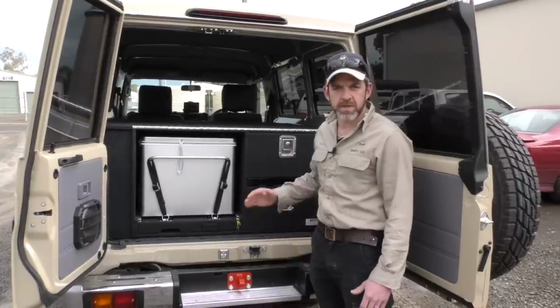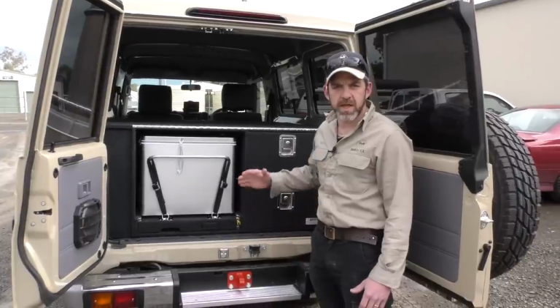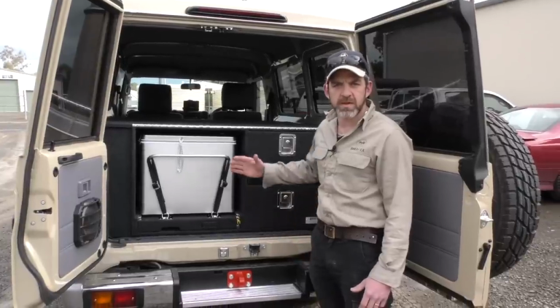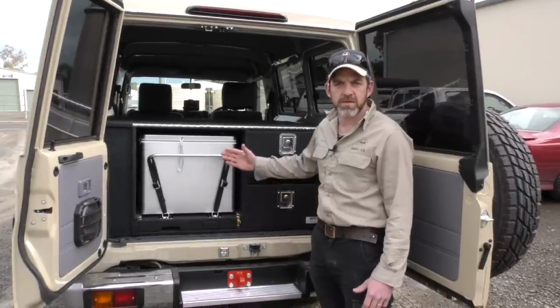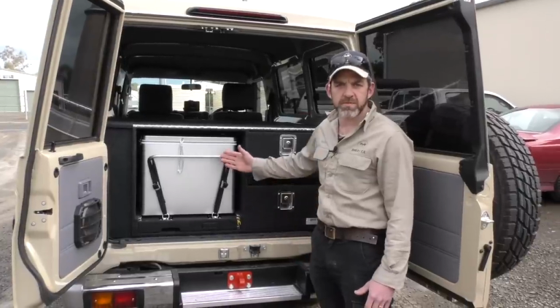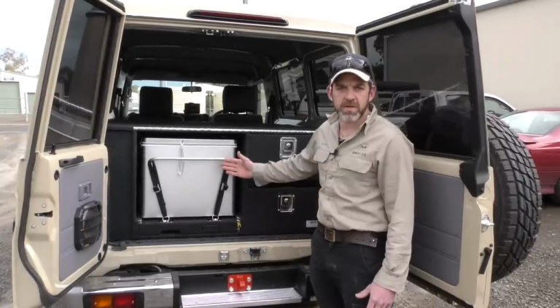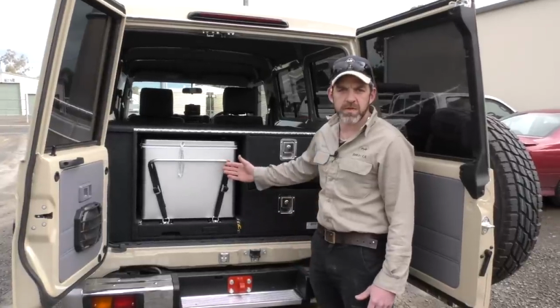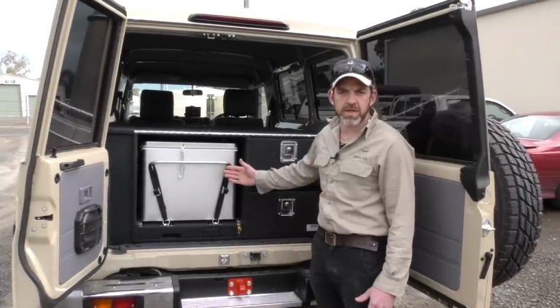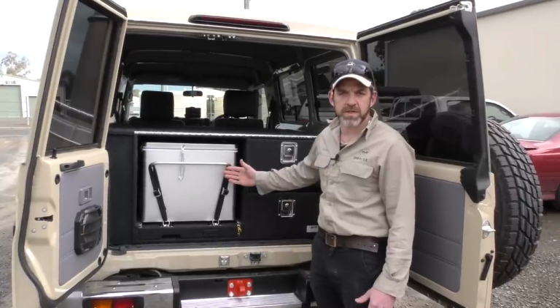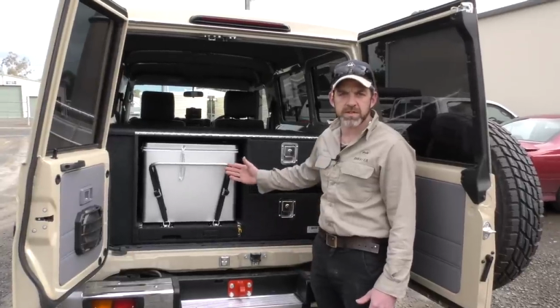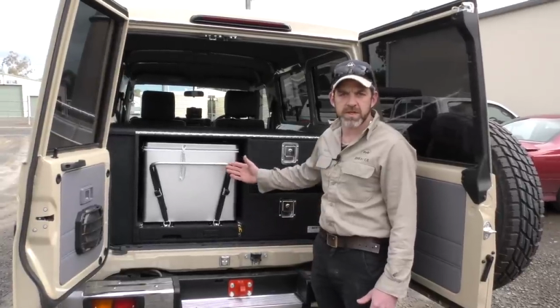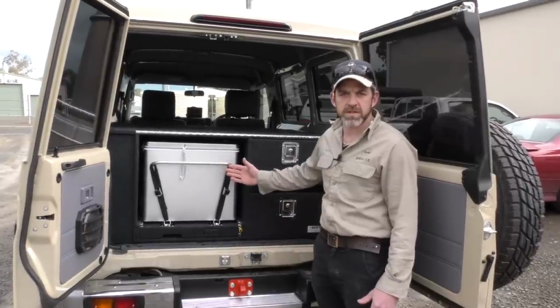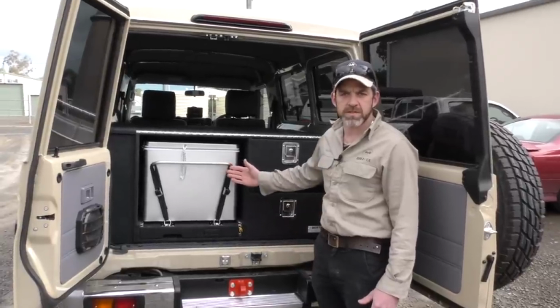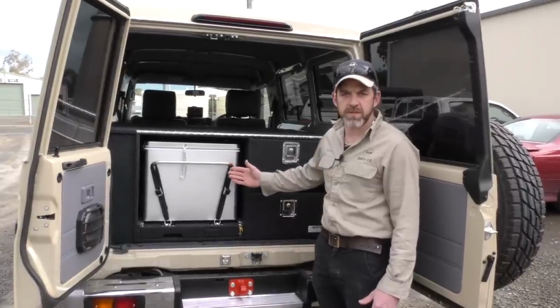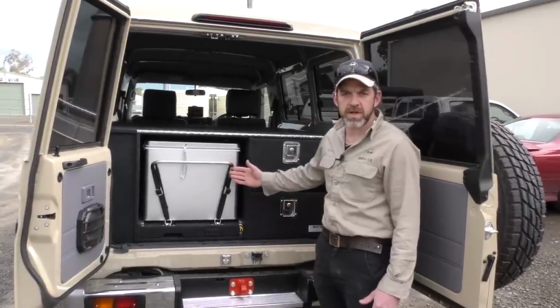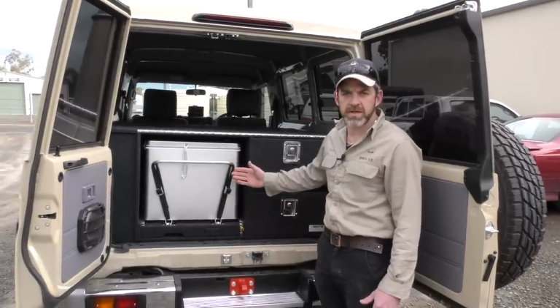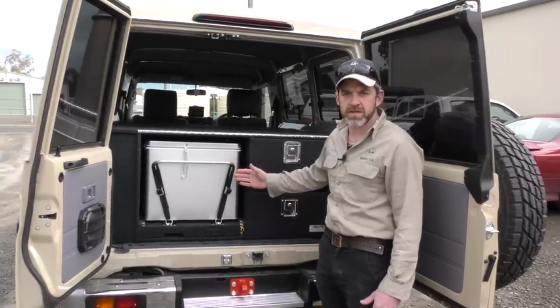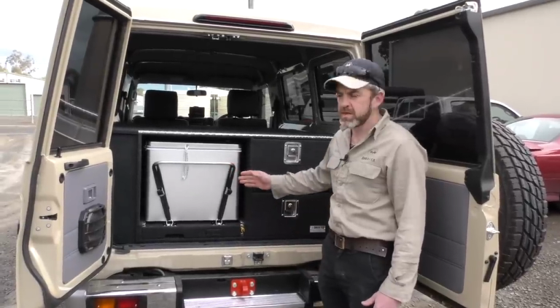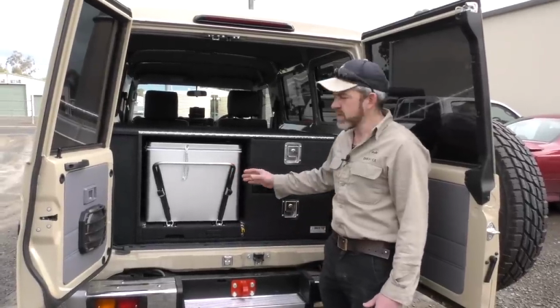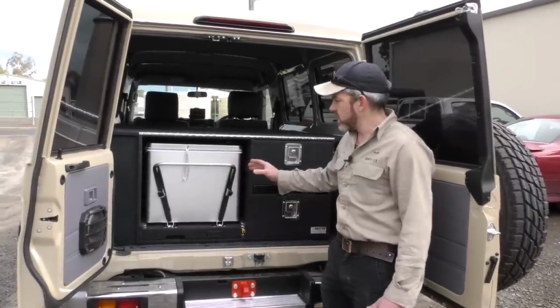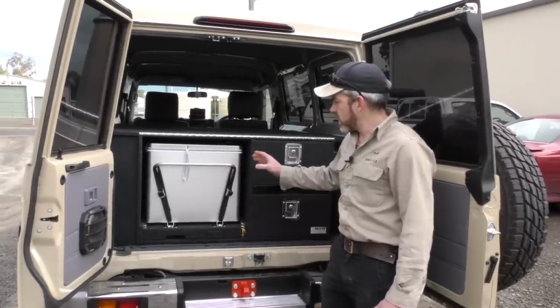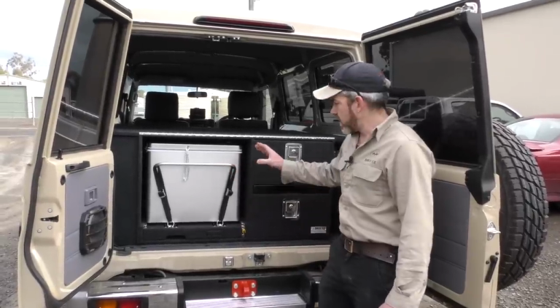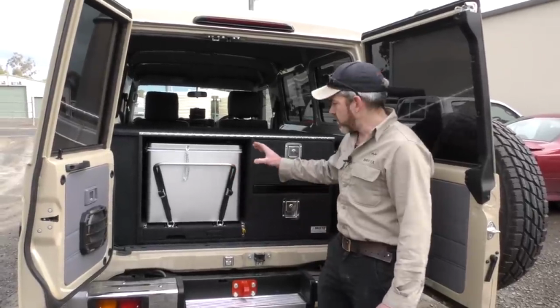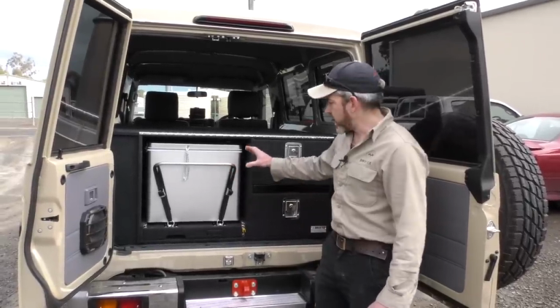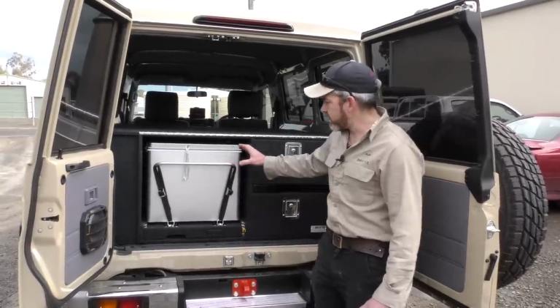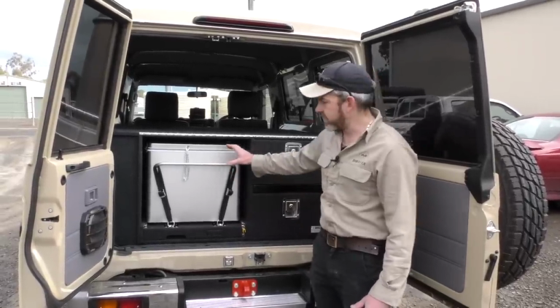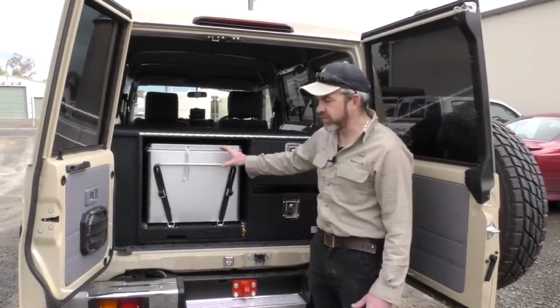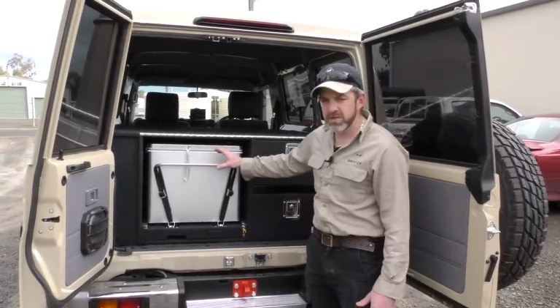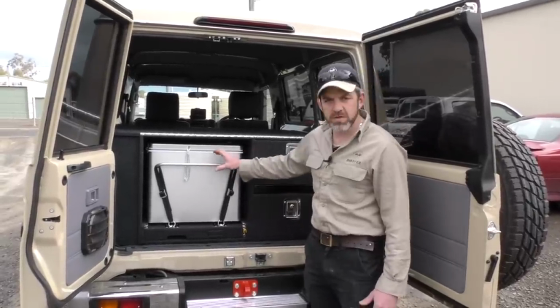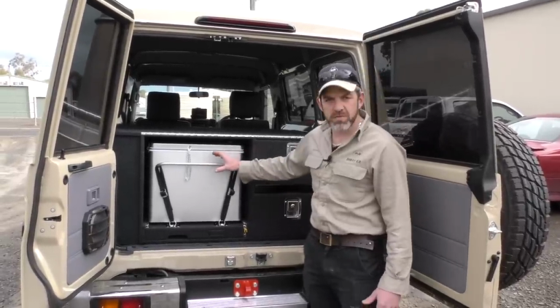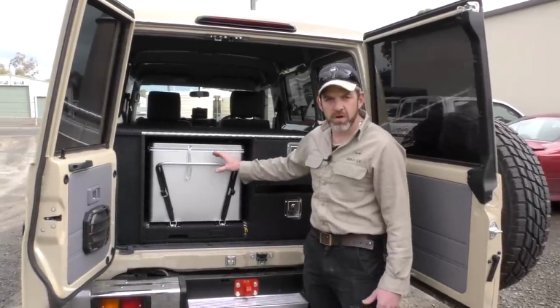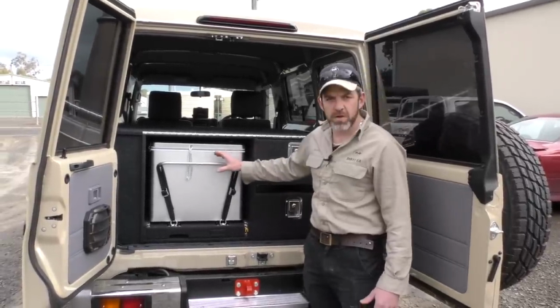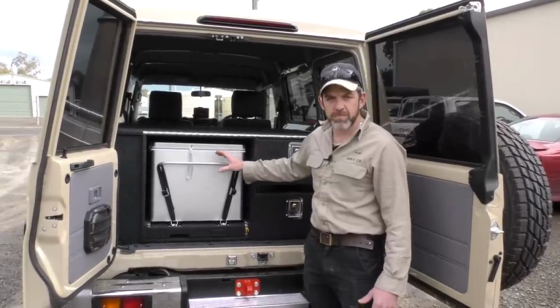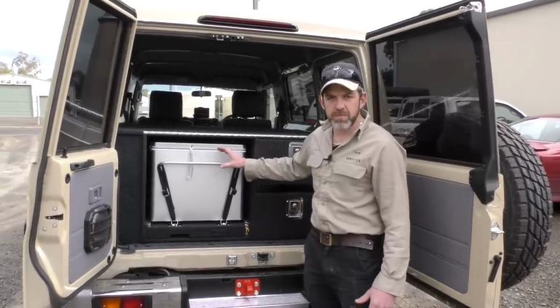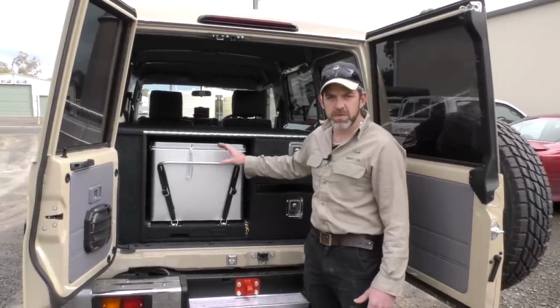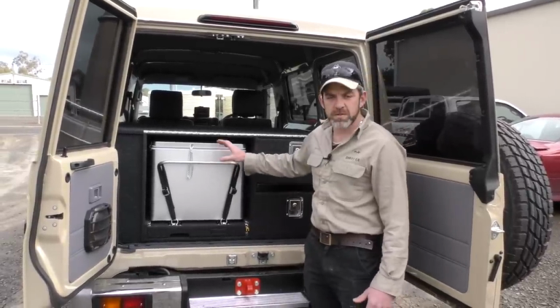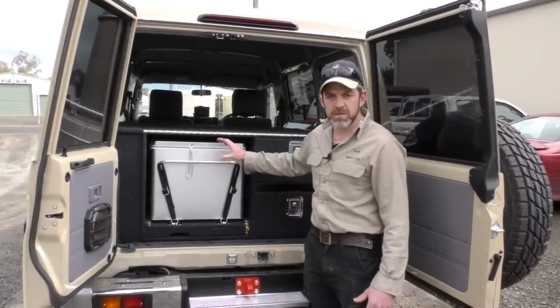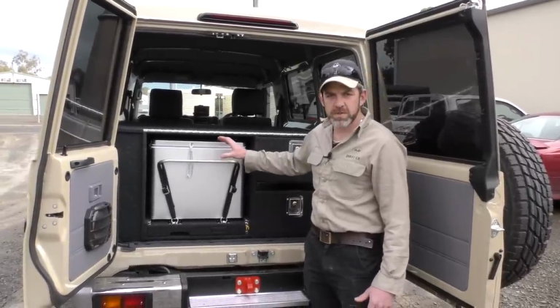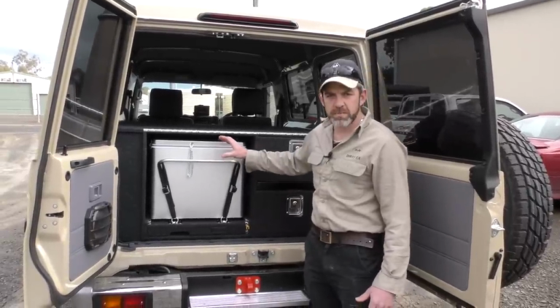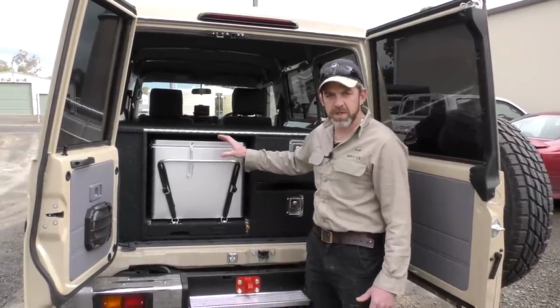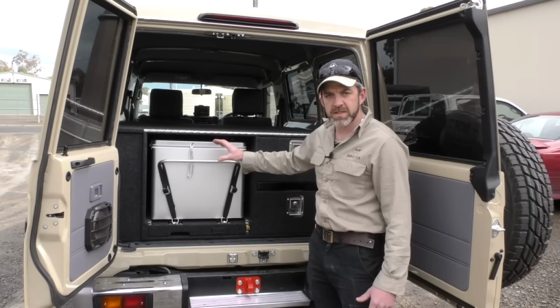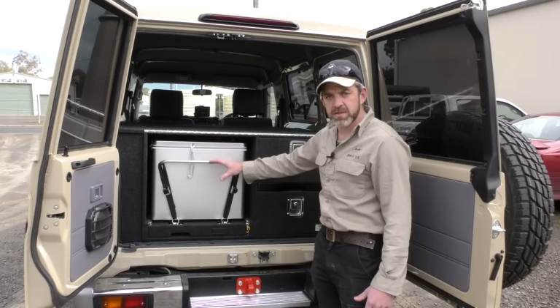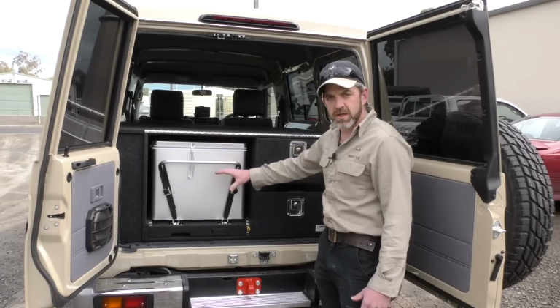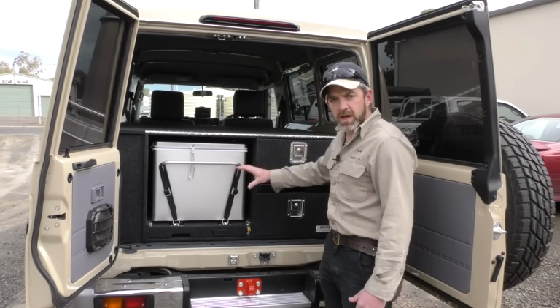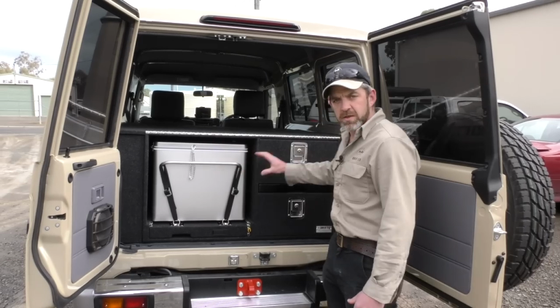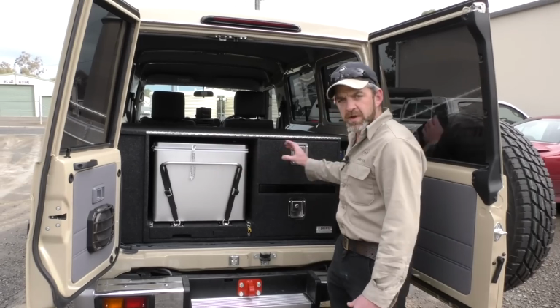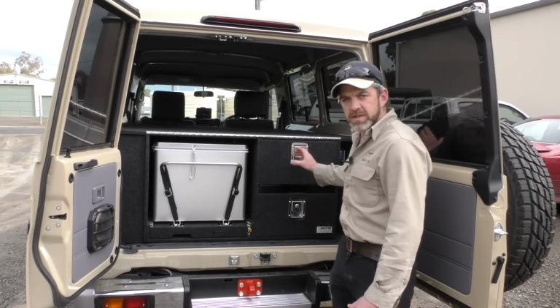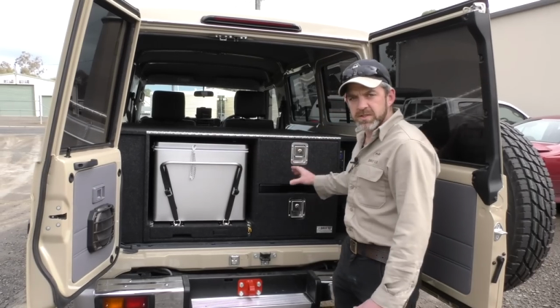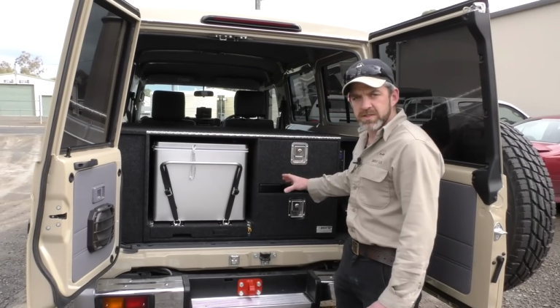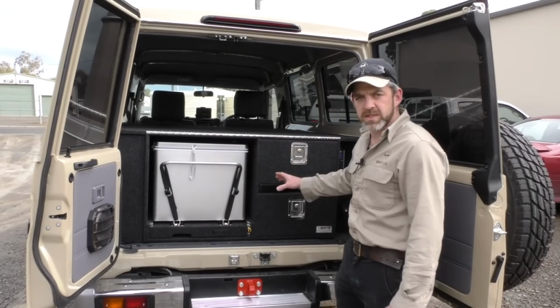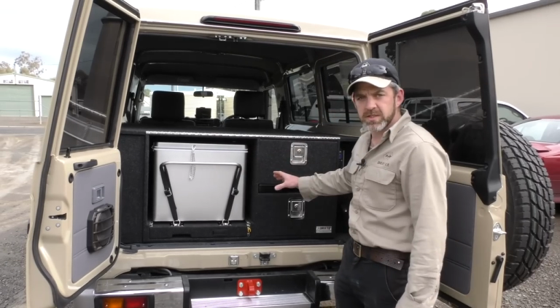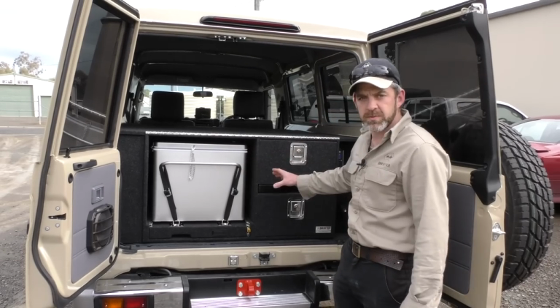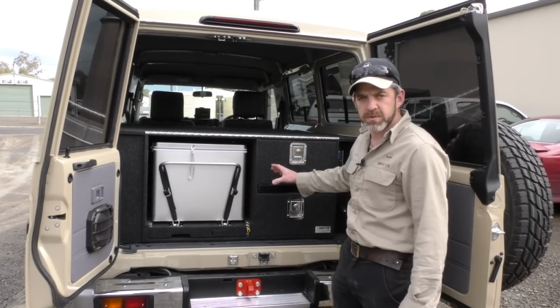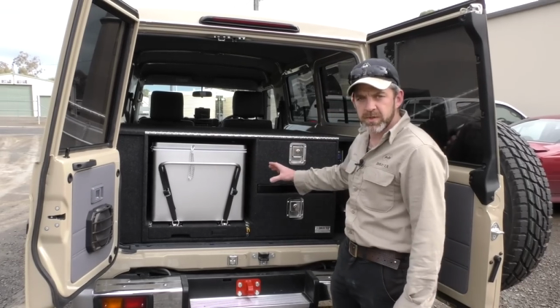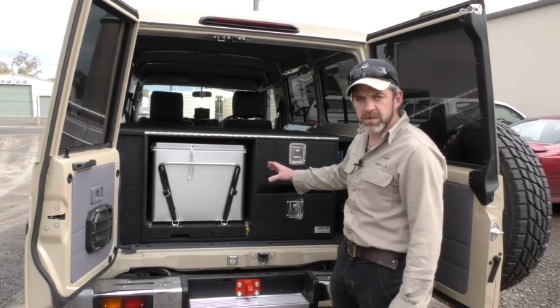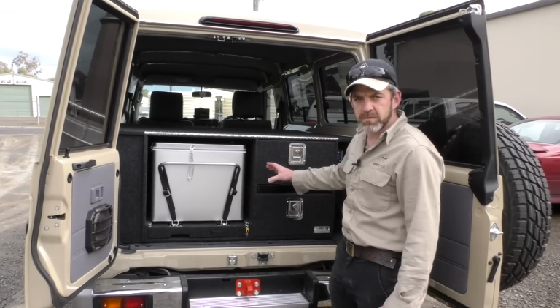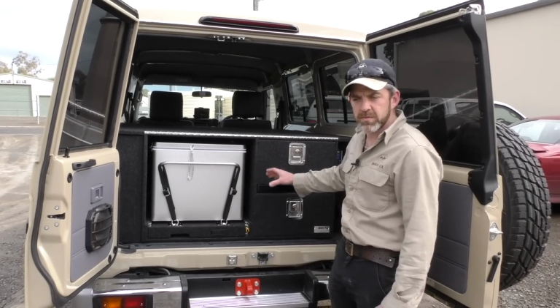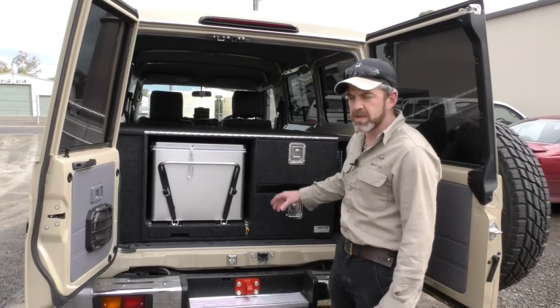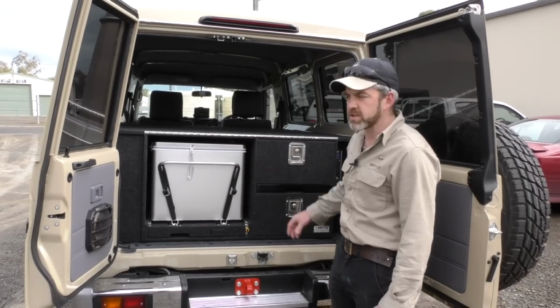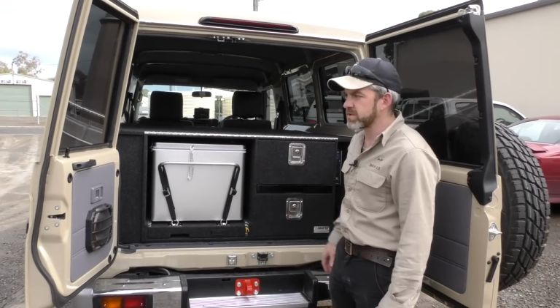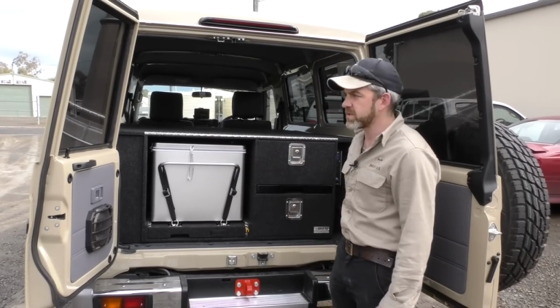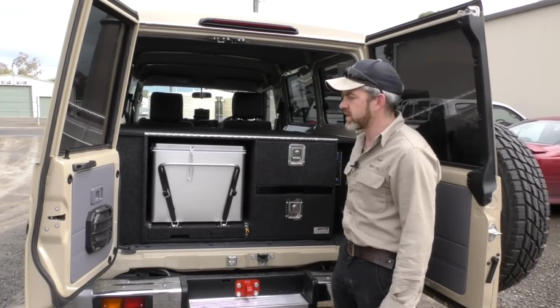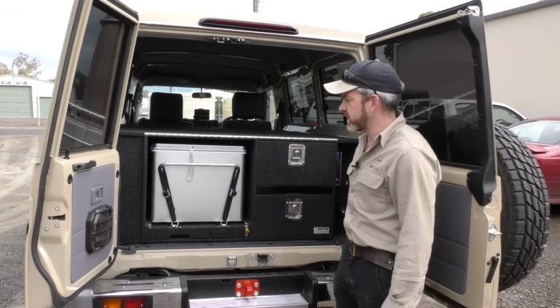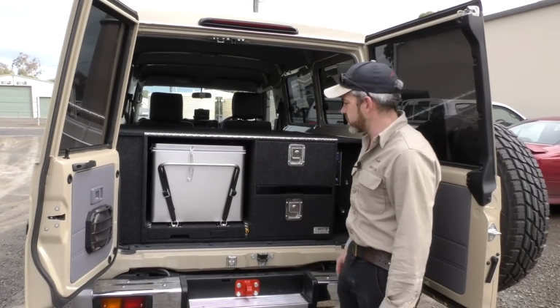The length of the unit is custom-made, and whatever fridge you've got dictates how the rest of the system is built — the measurements and things.